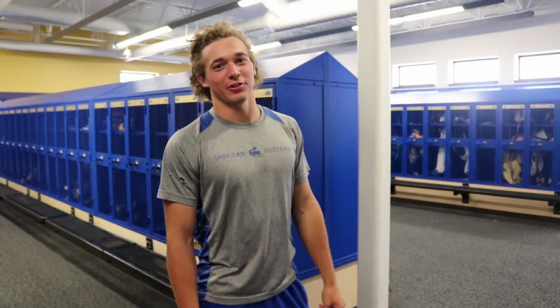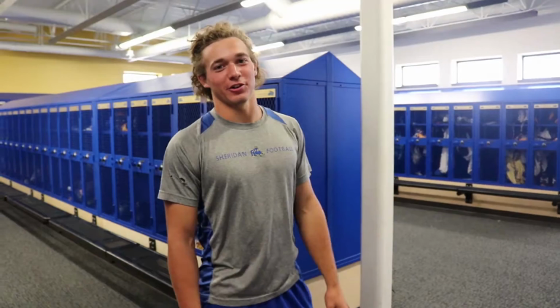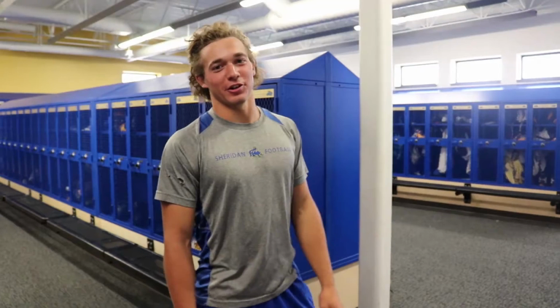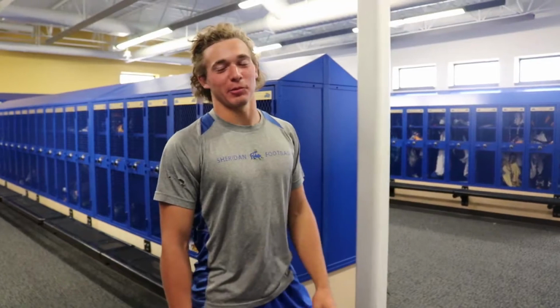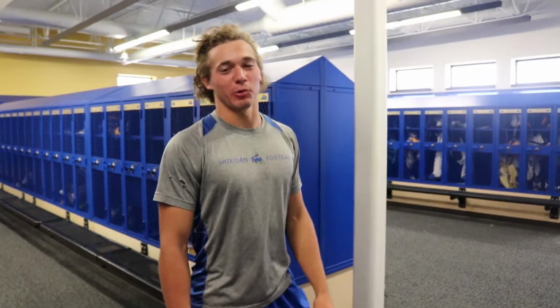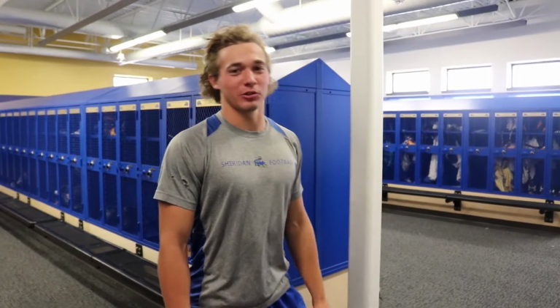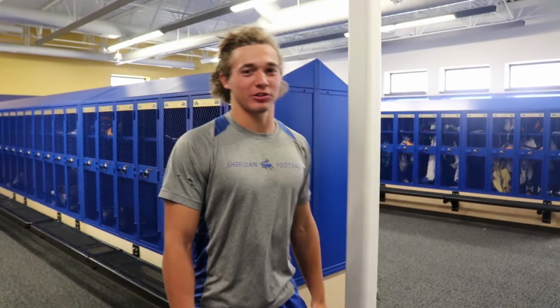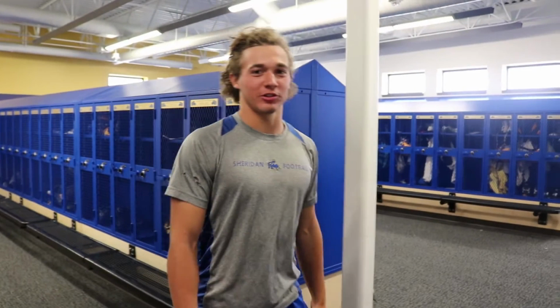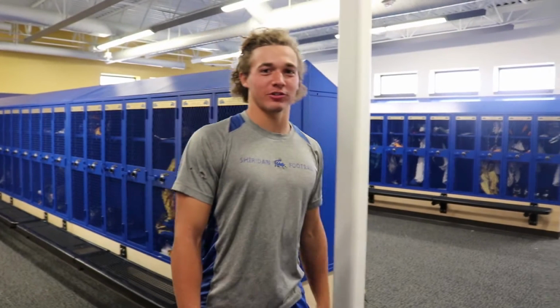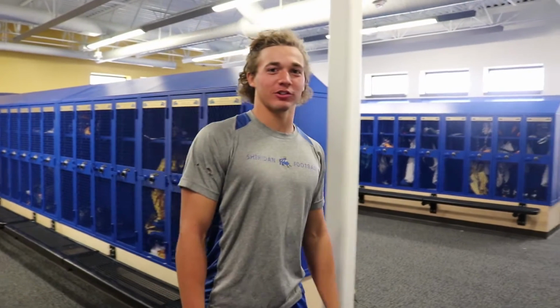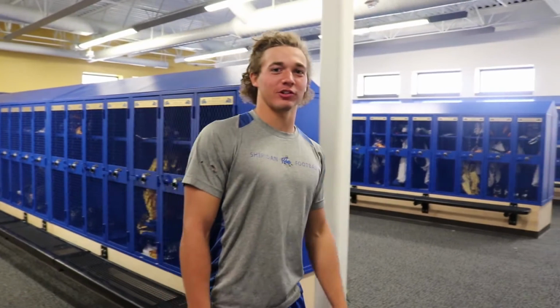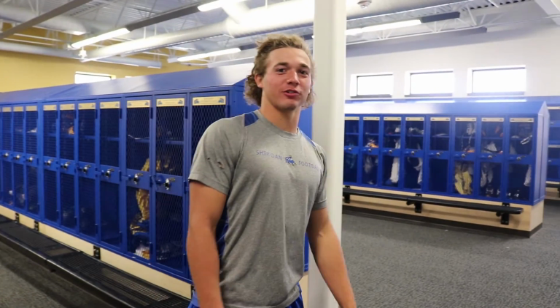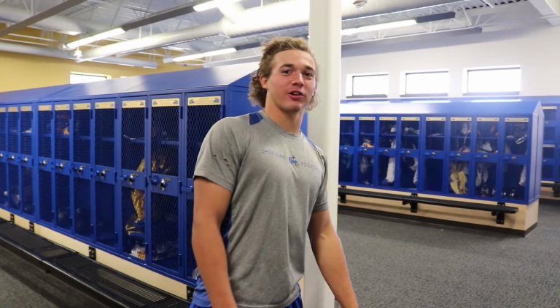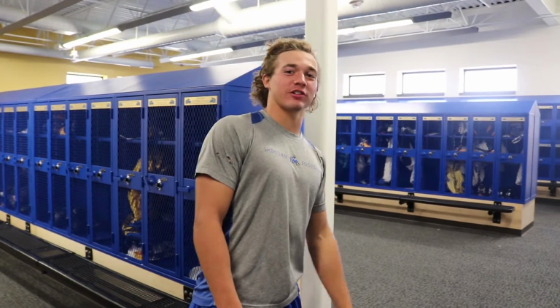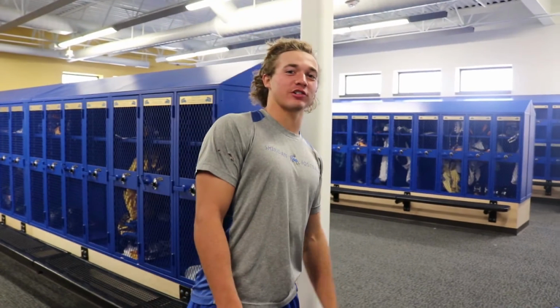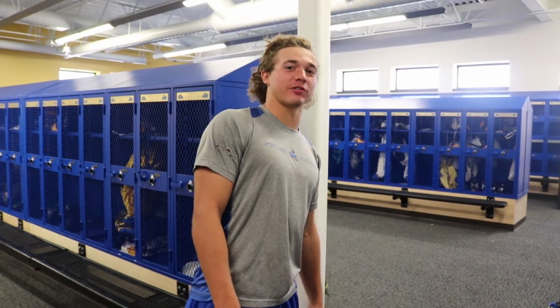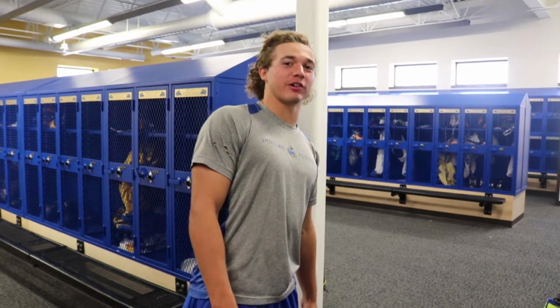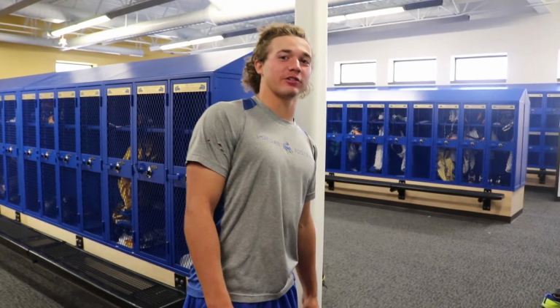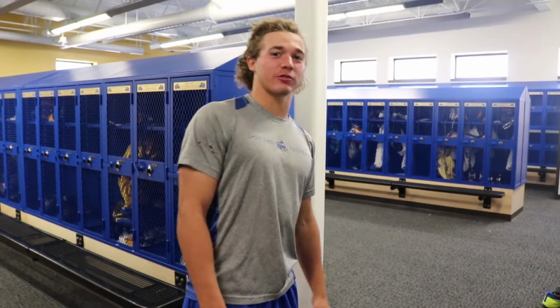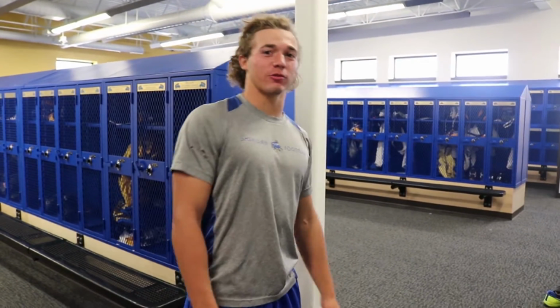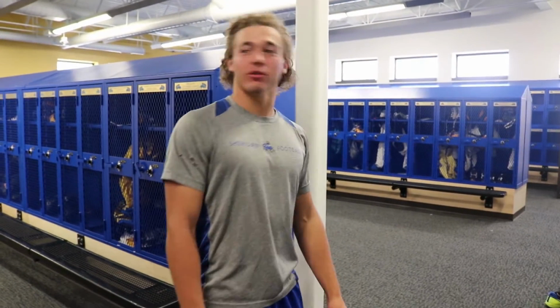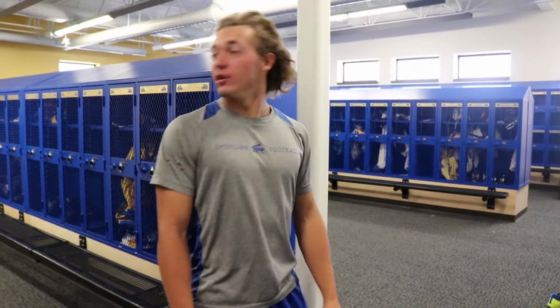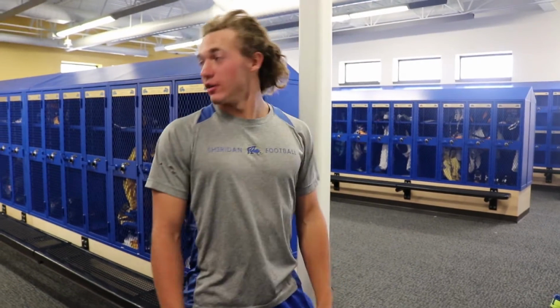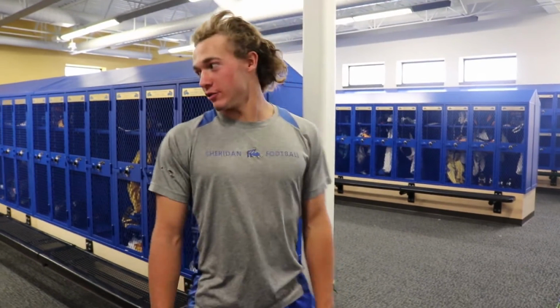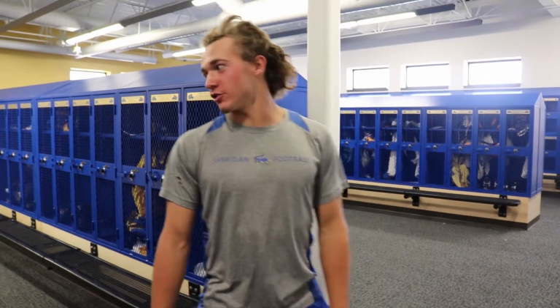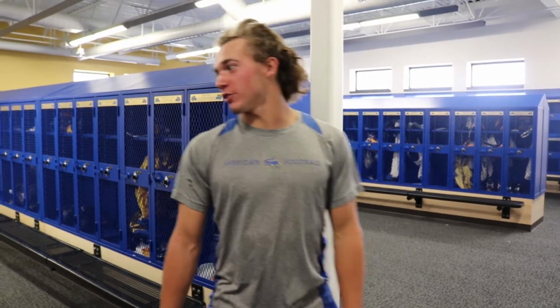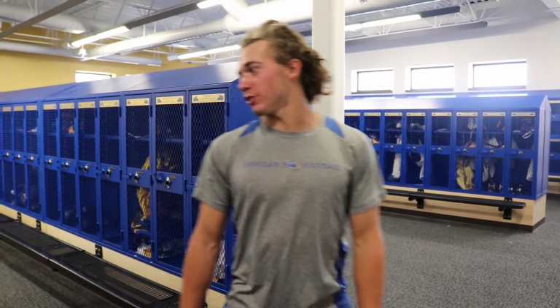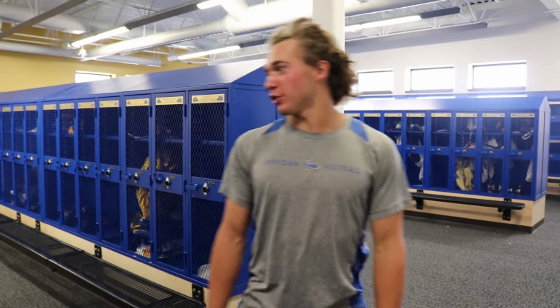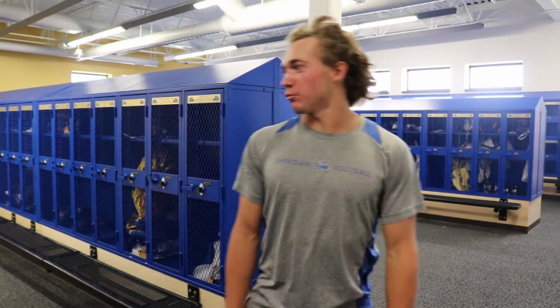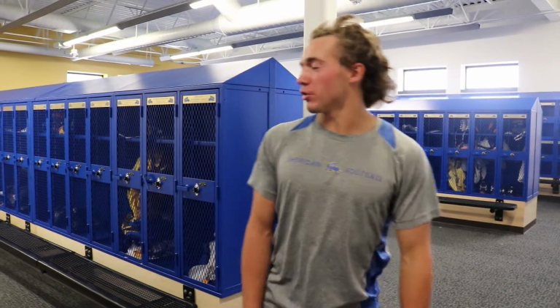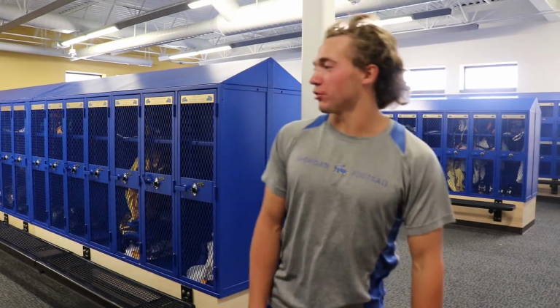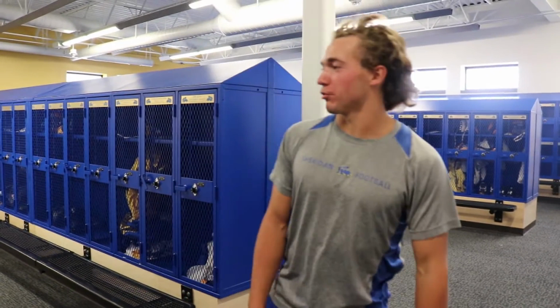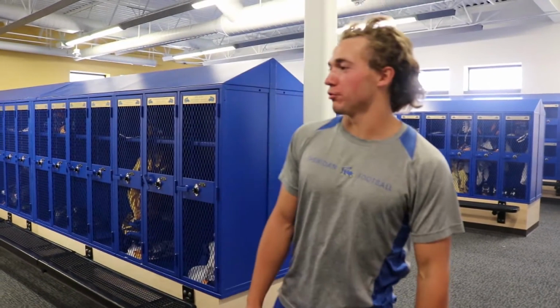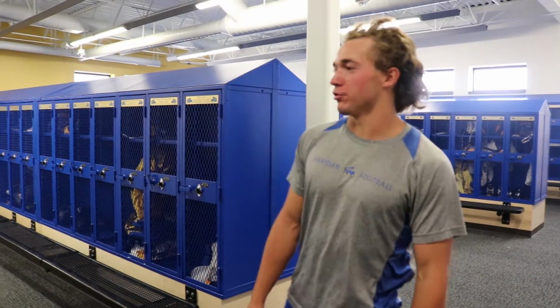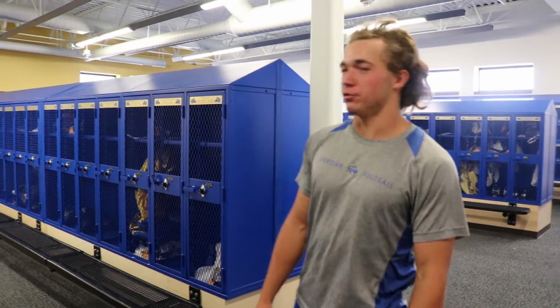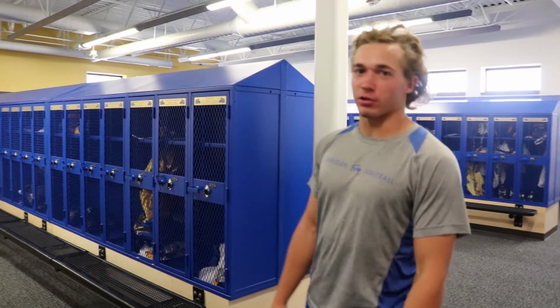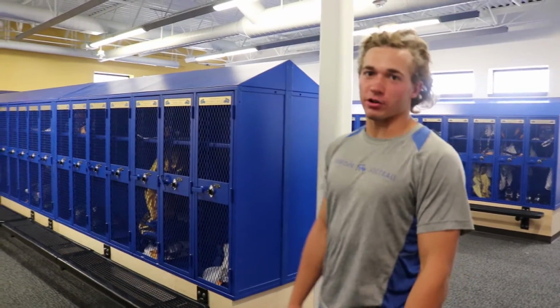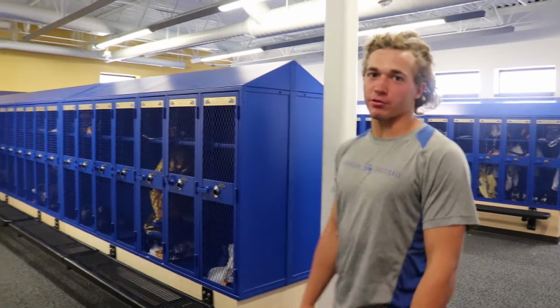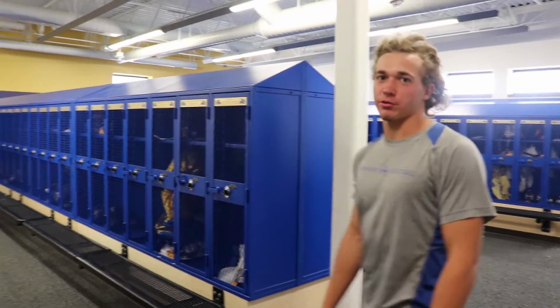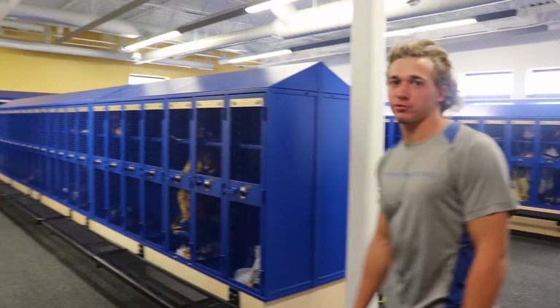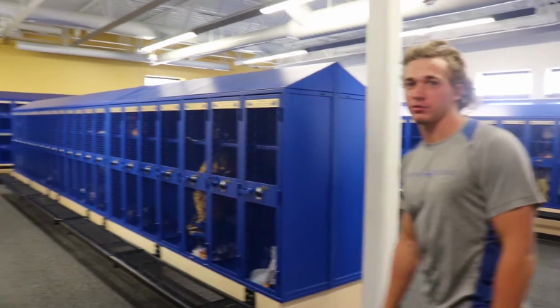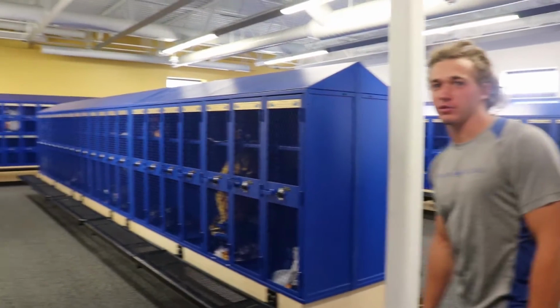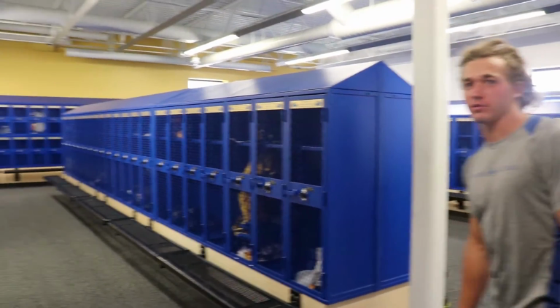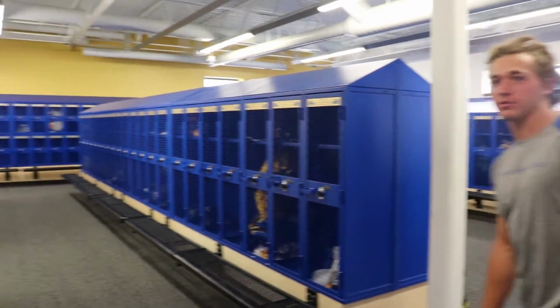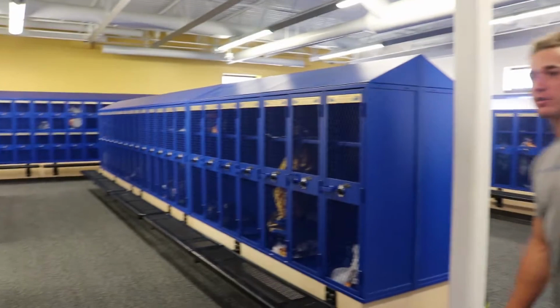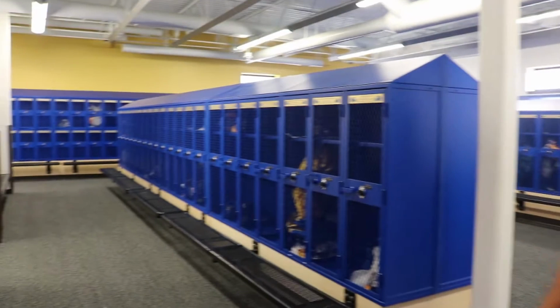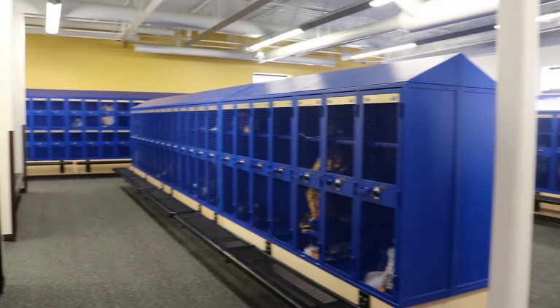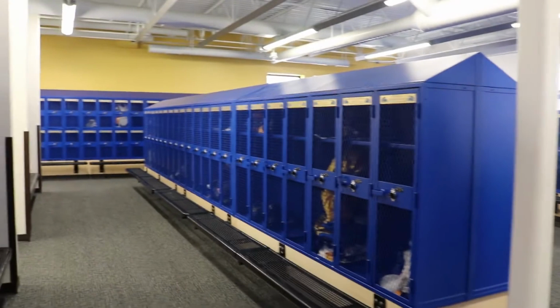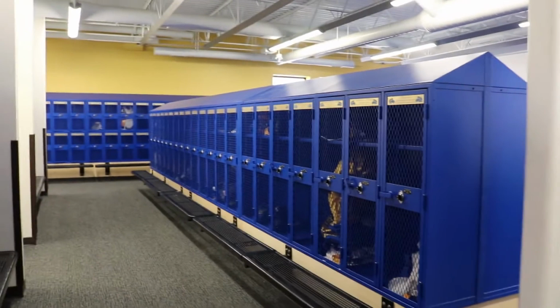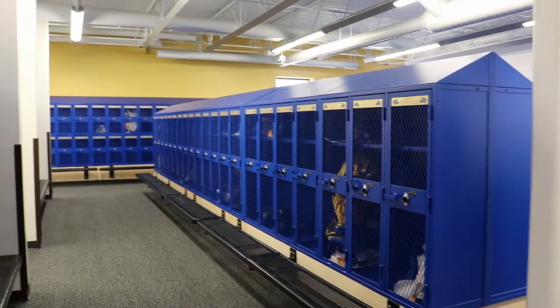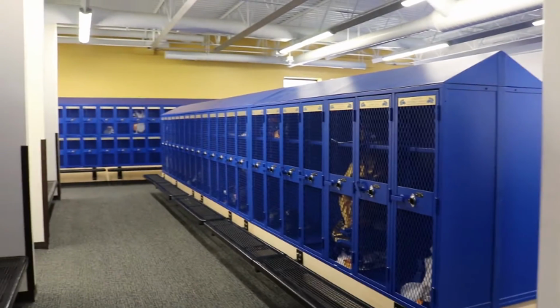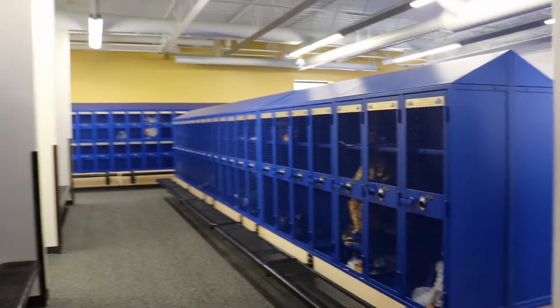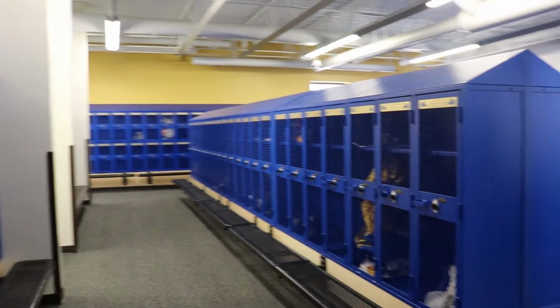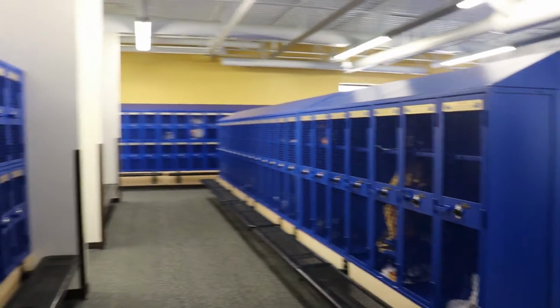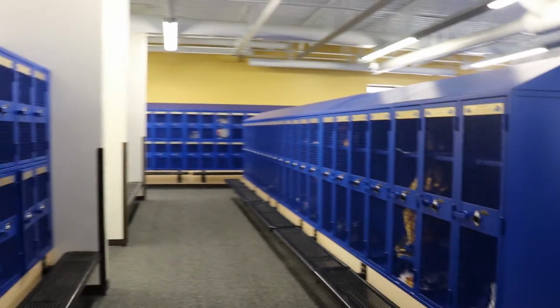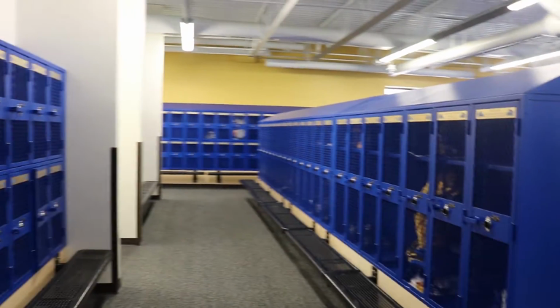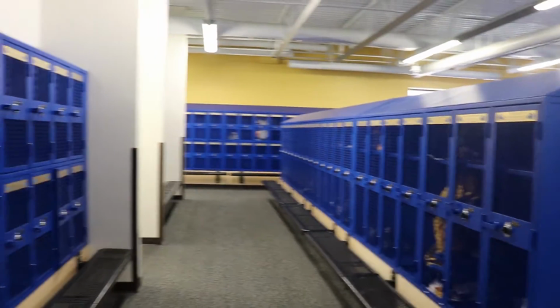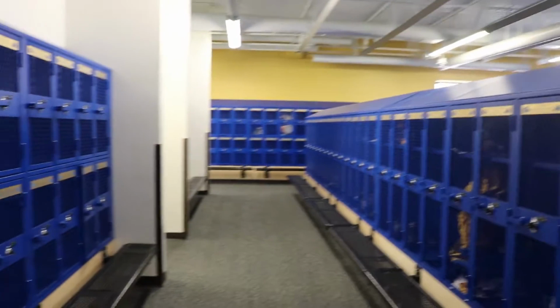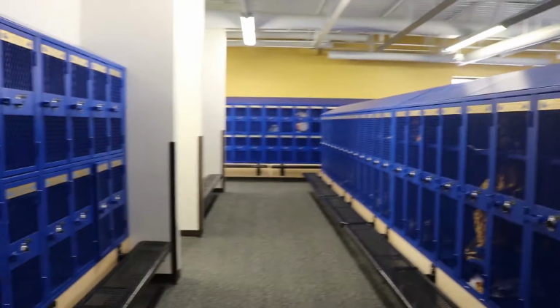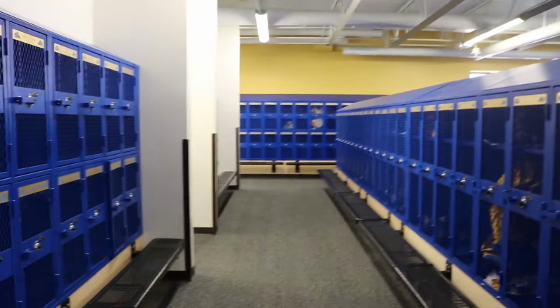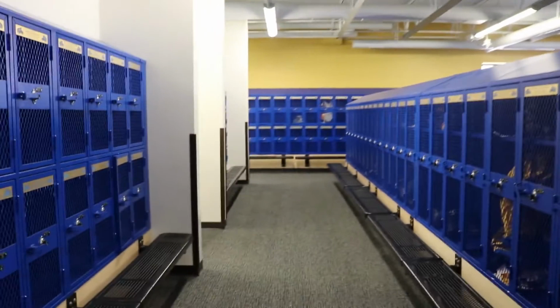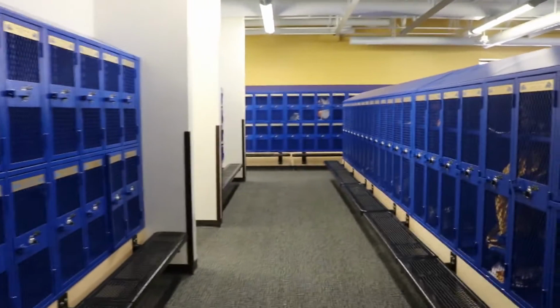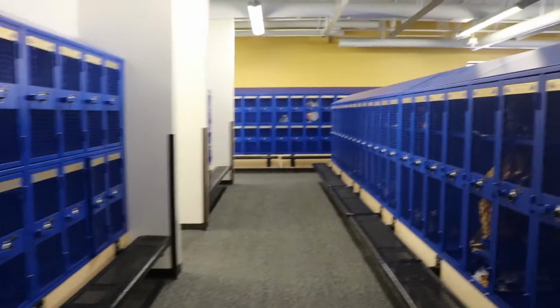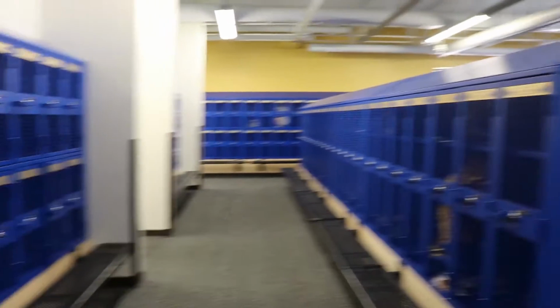Alright, I'm Corey Seale, senior at Sheridan High School. I'm just going to kind of walk you through the new locker rooms and kind of talk to you about what it's all about.